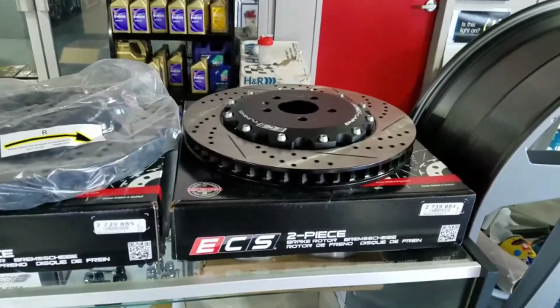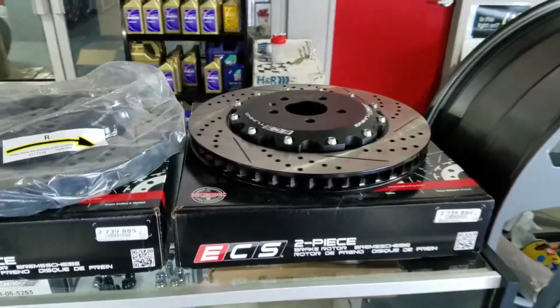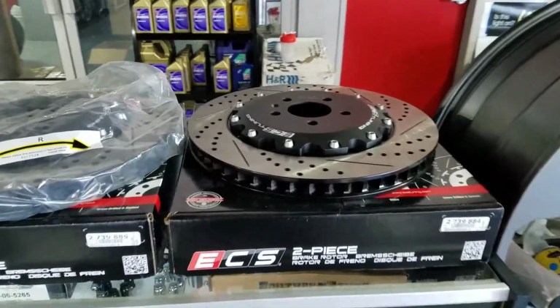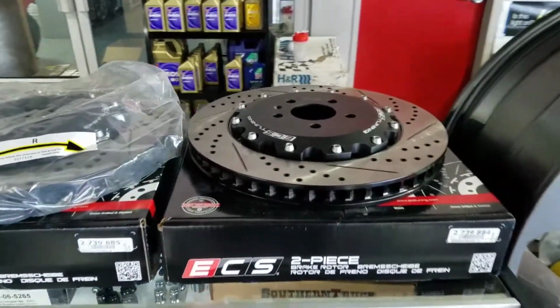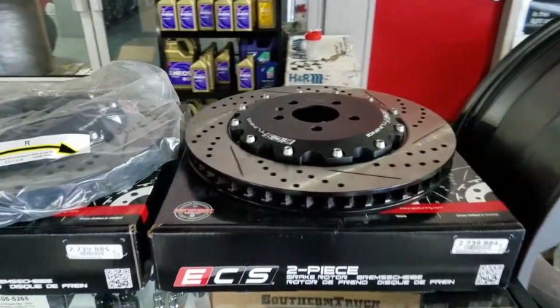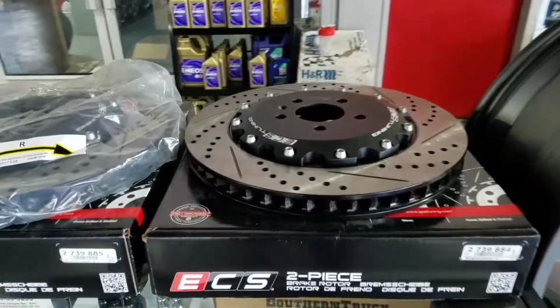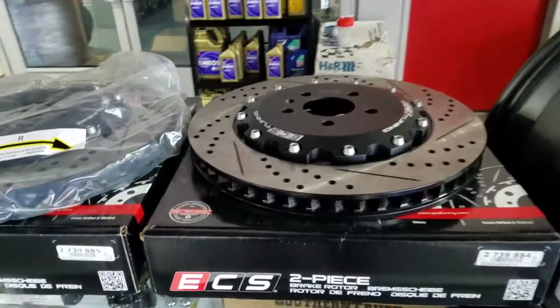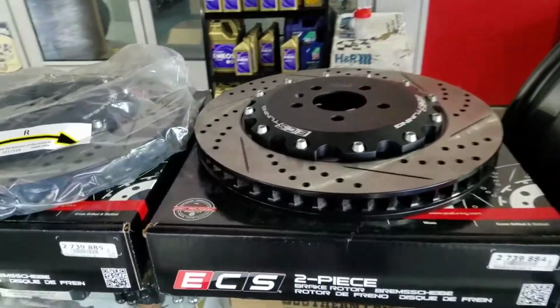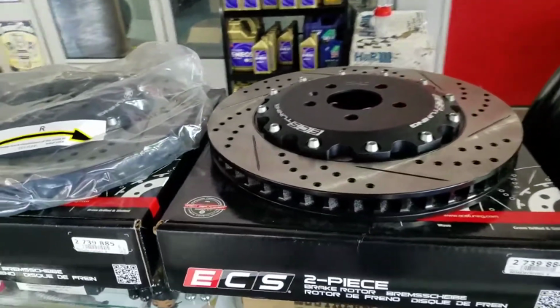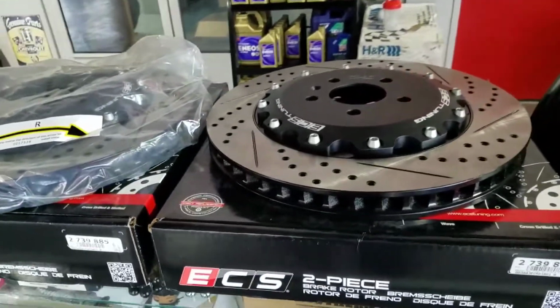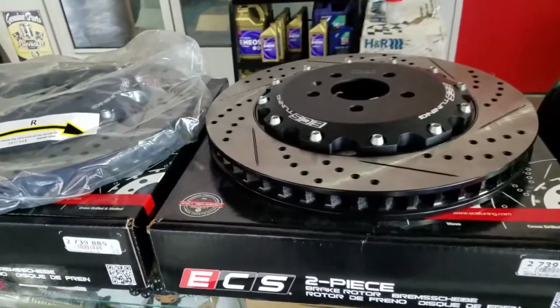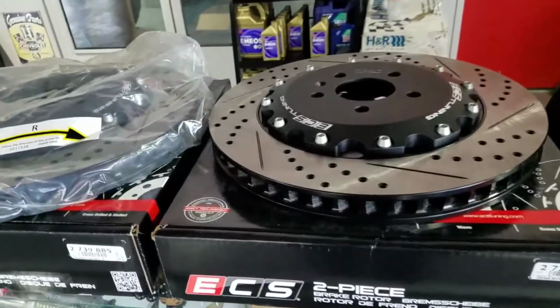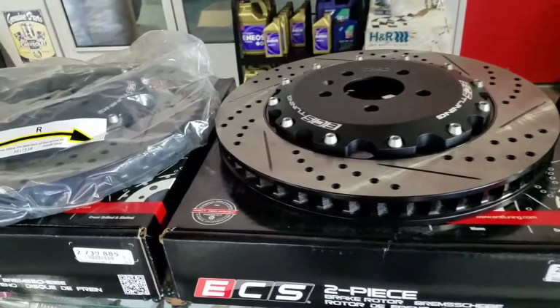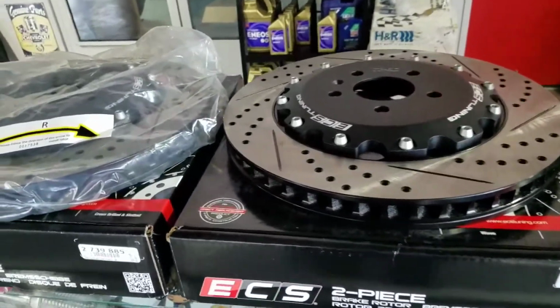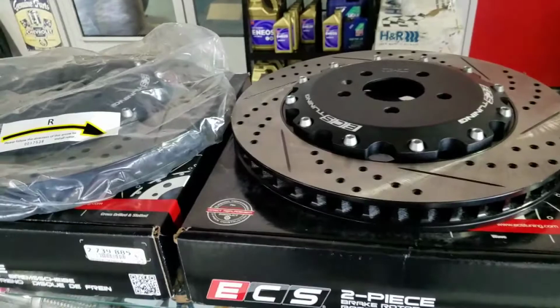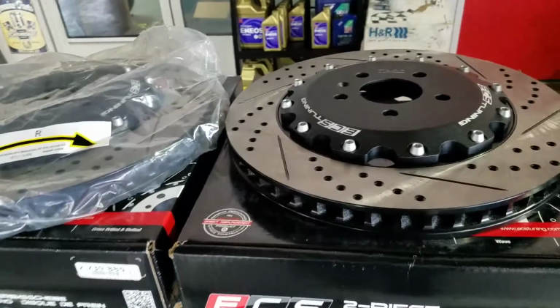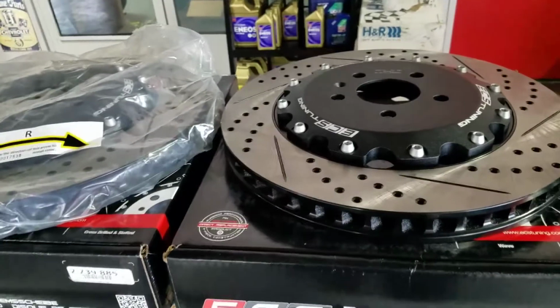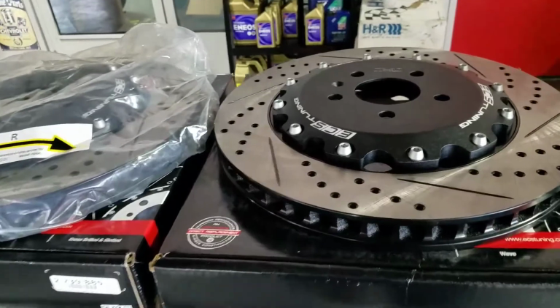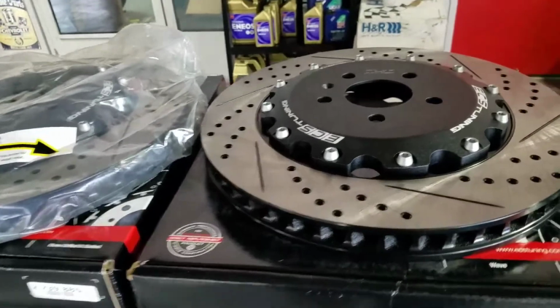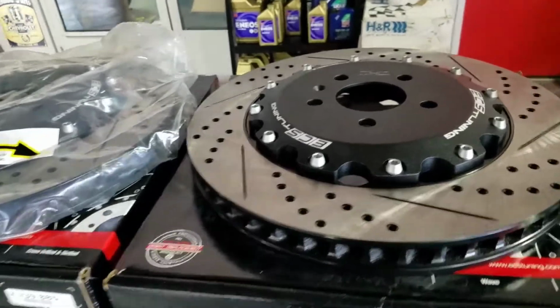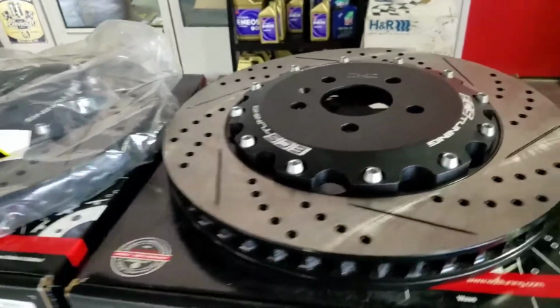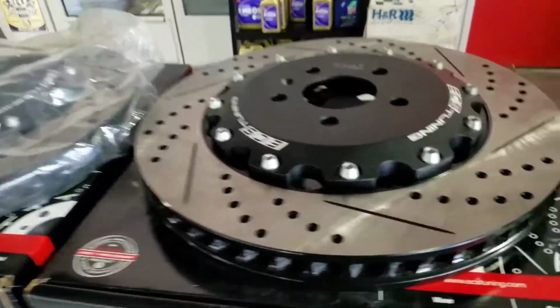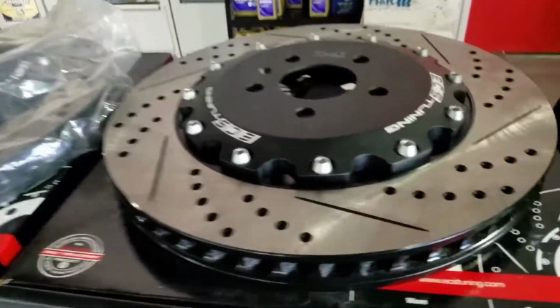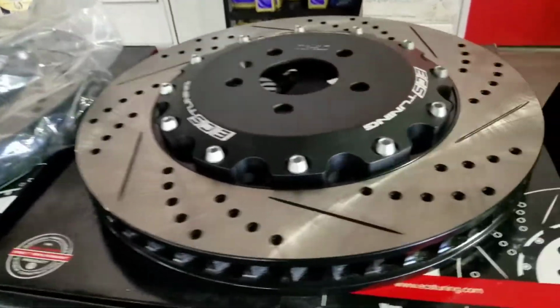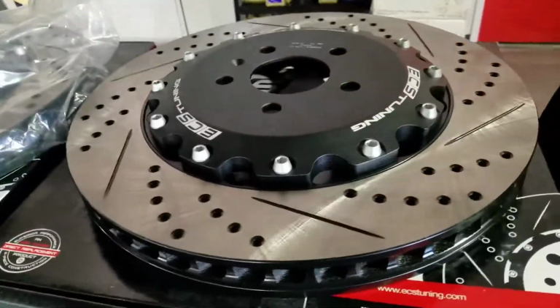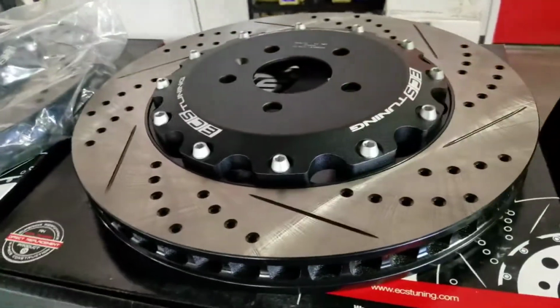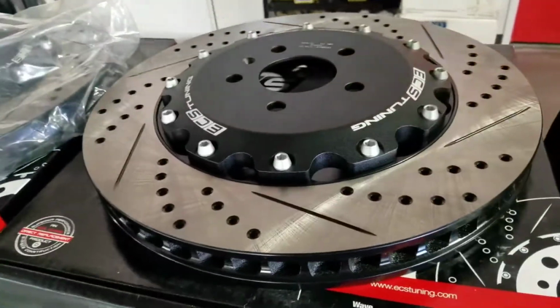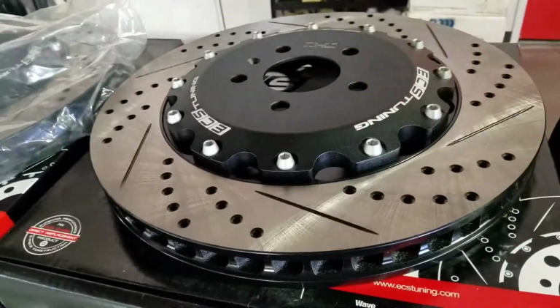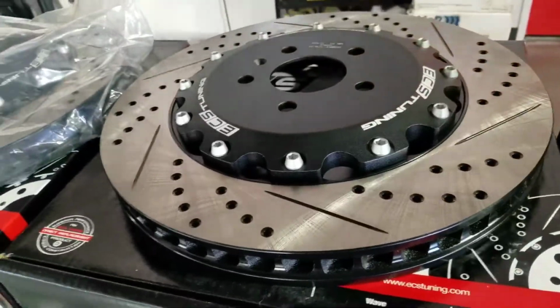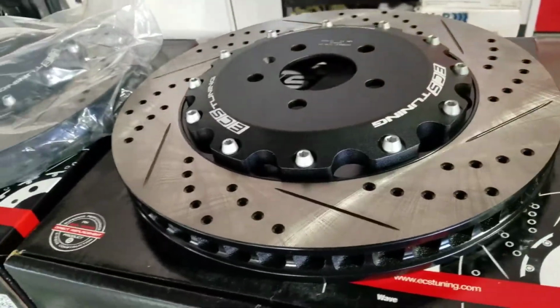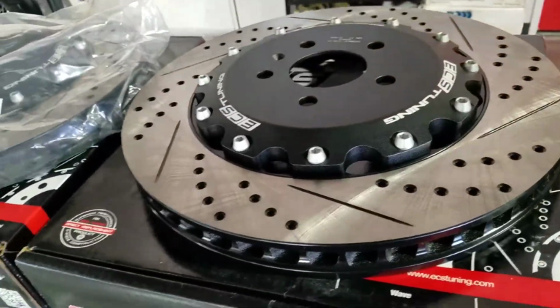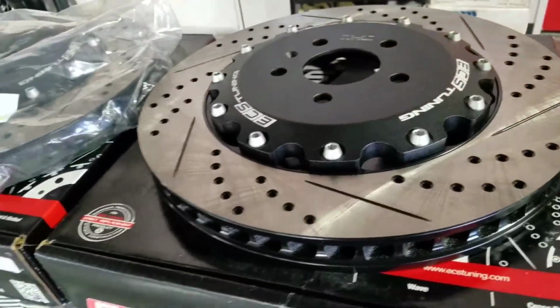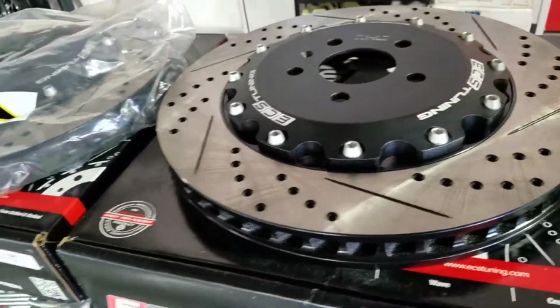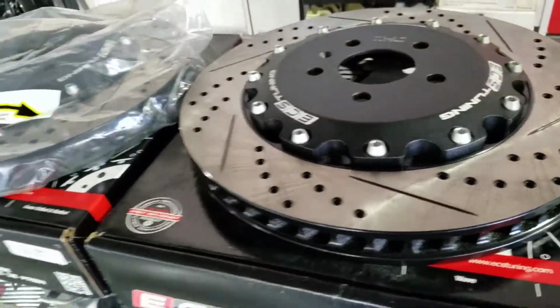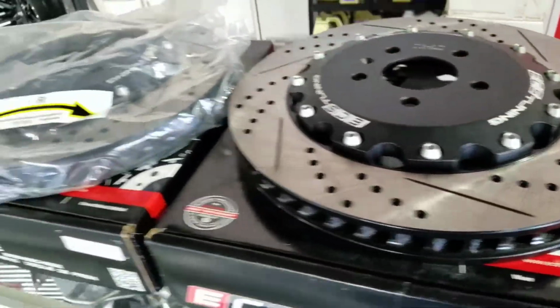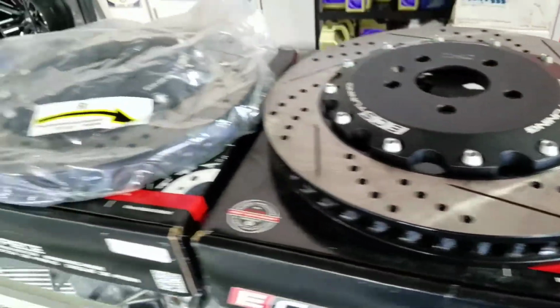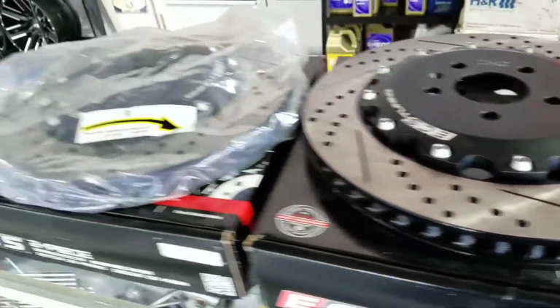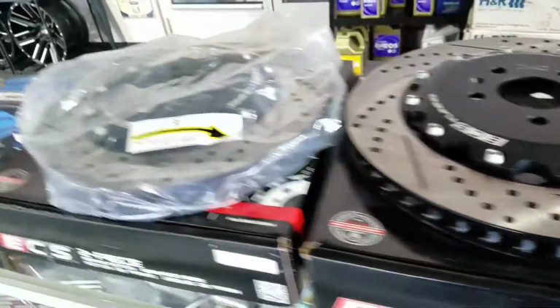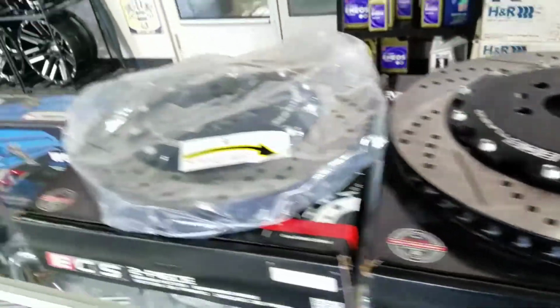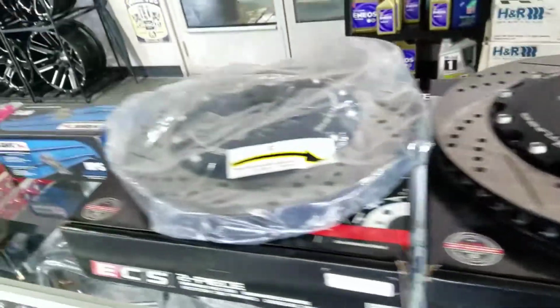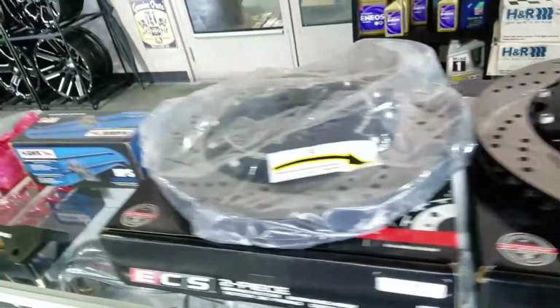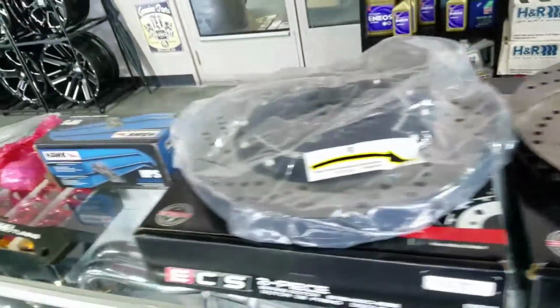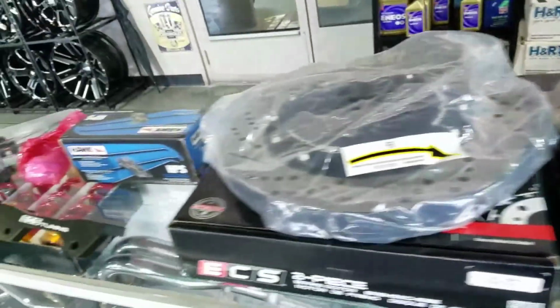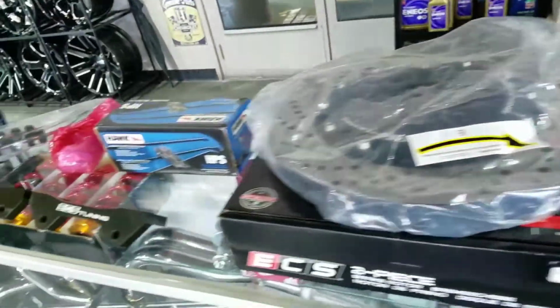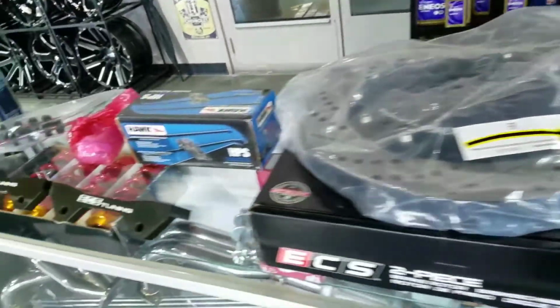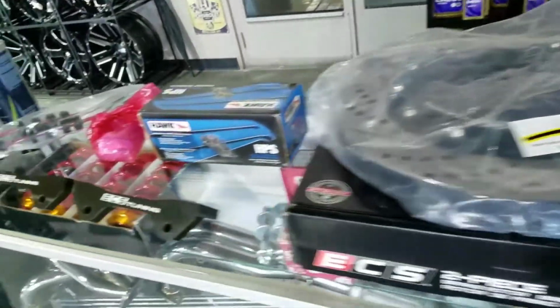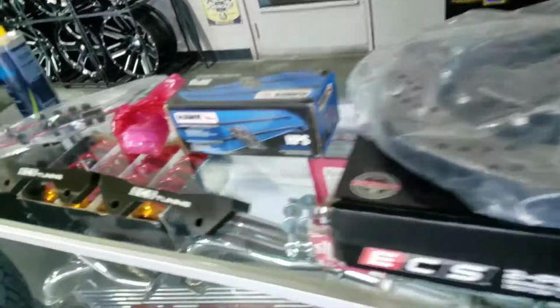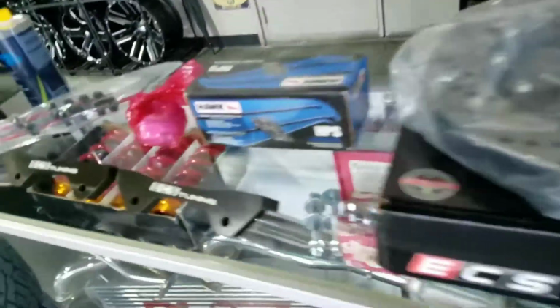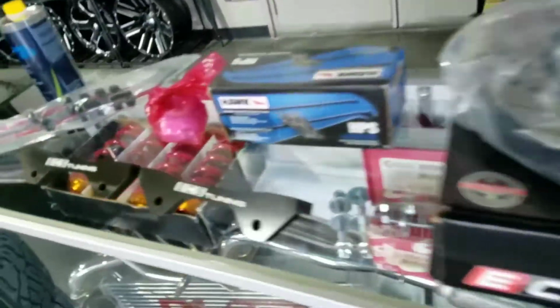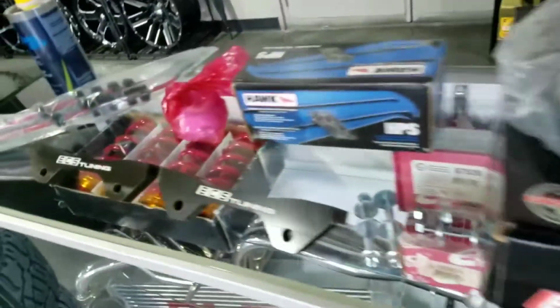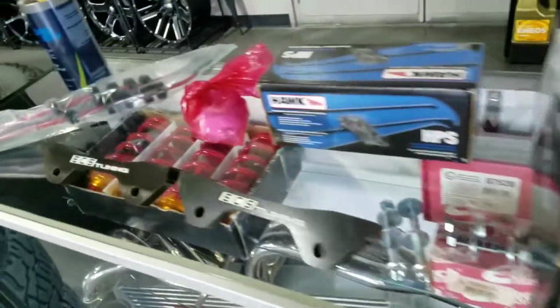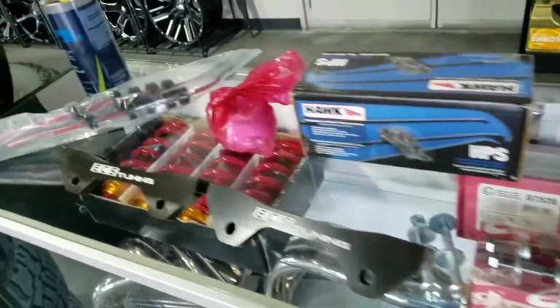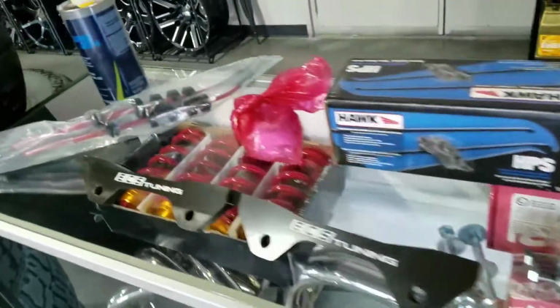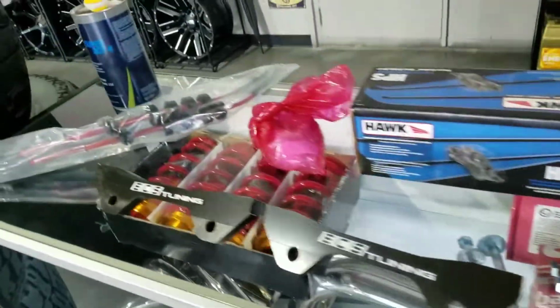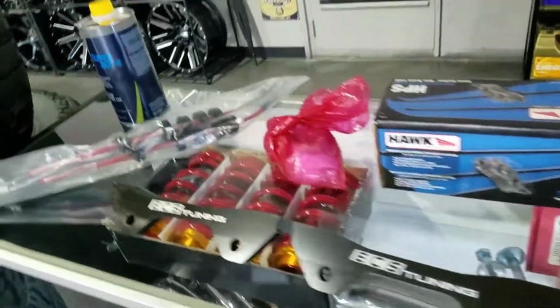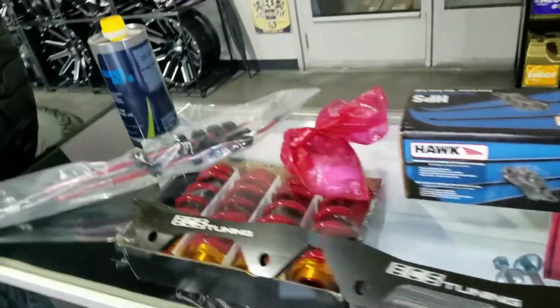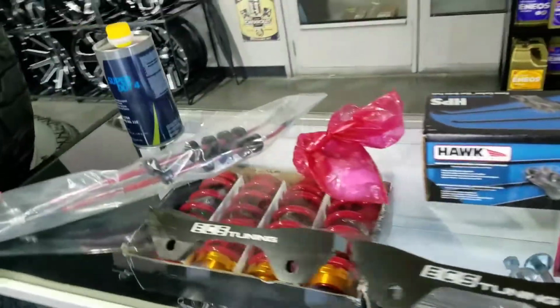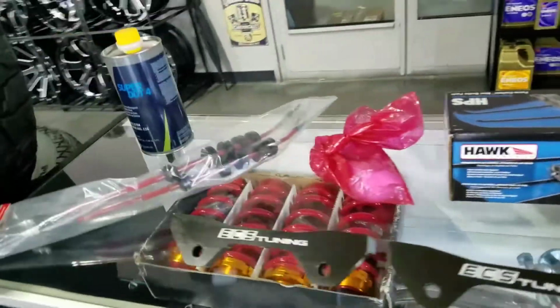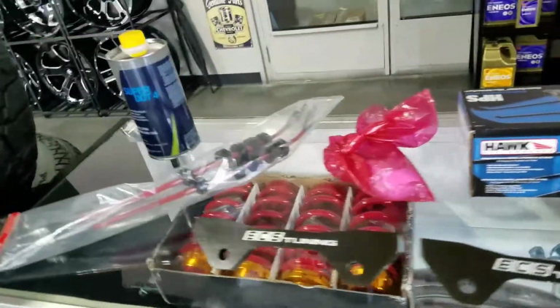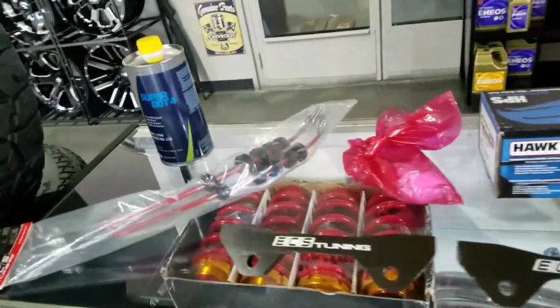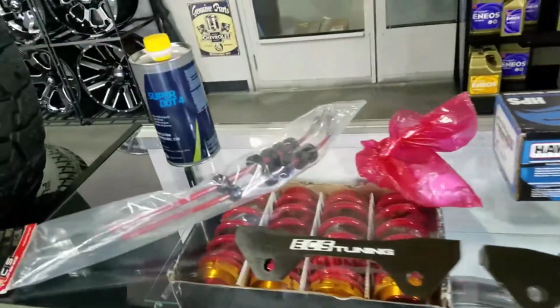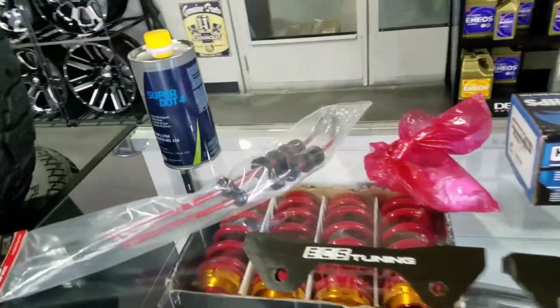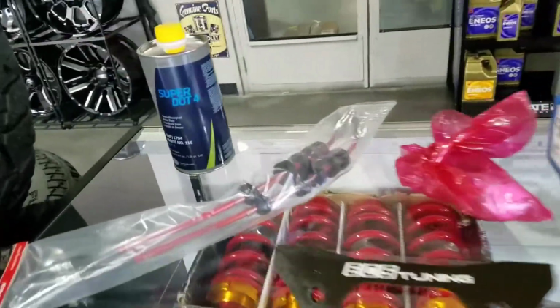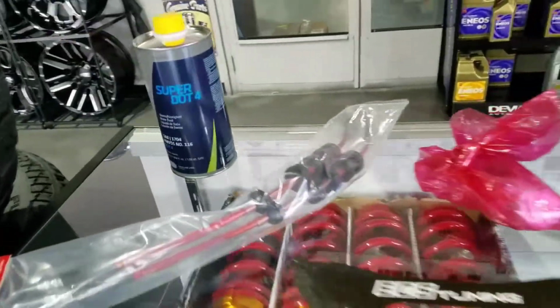Upgrade your stopping power with the Stage 2 Big Brake Kit from ECS Tuning. This particular kit is for the Audi RS5.